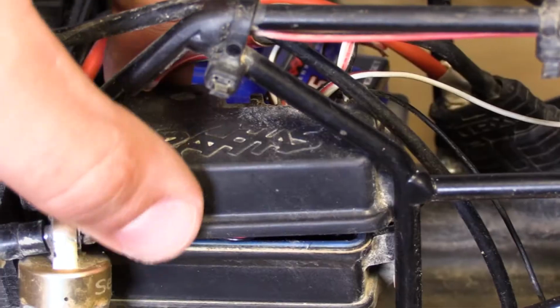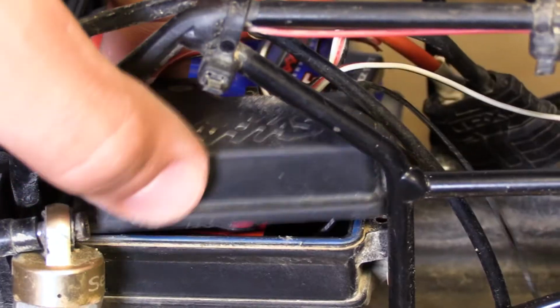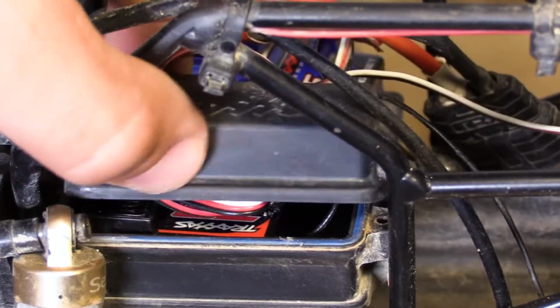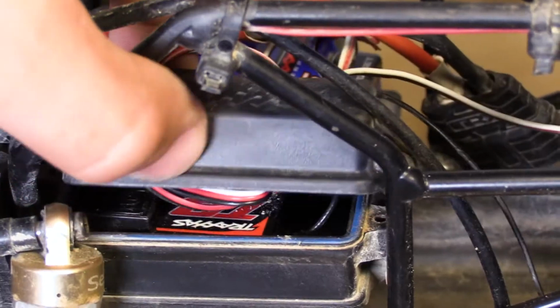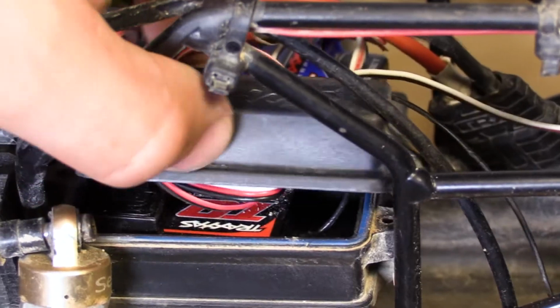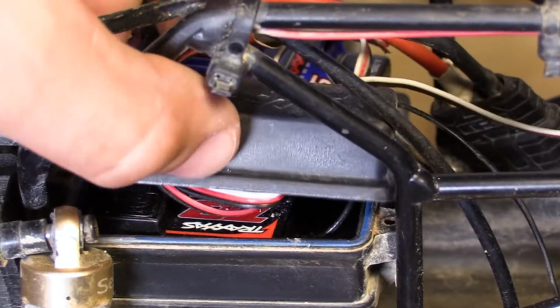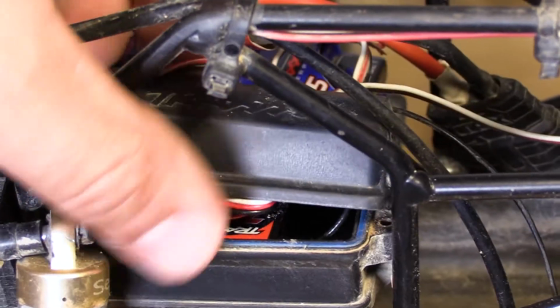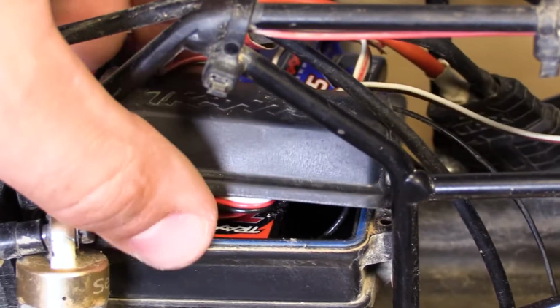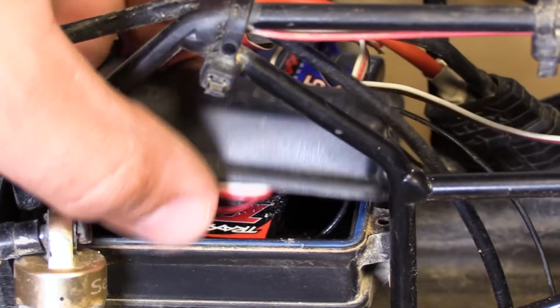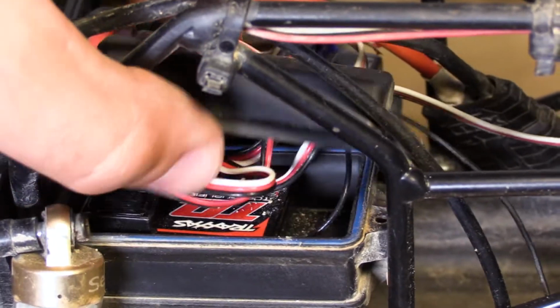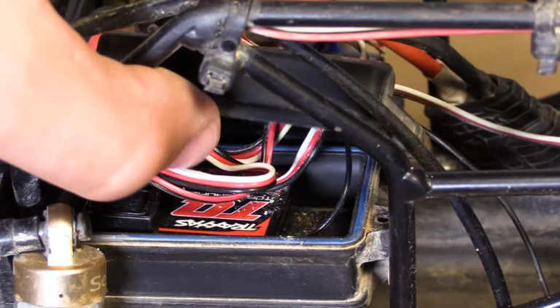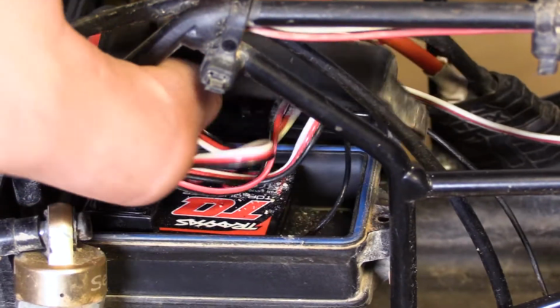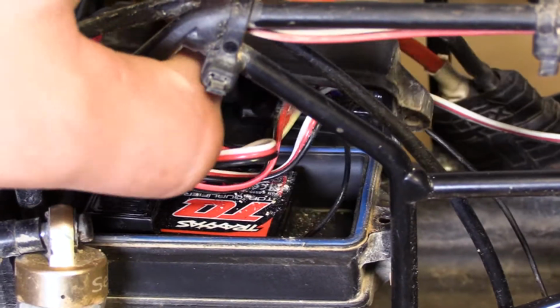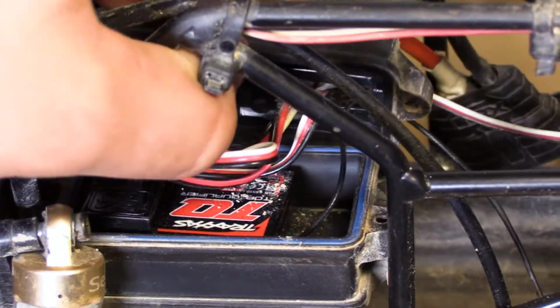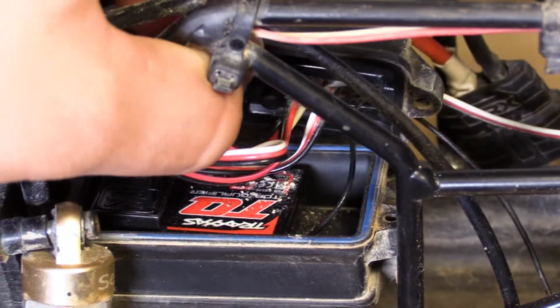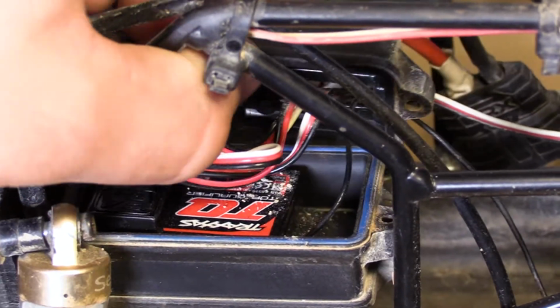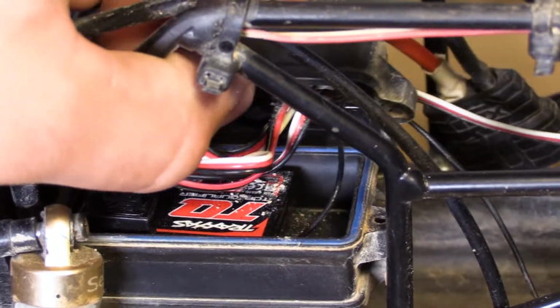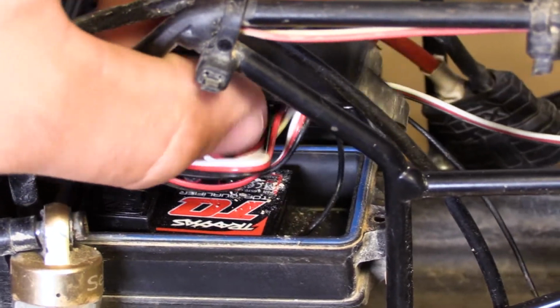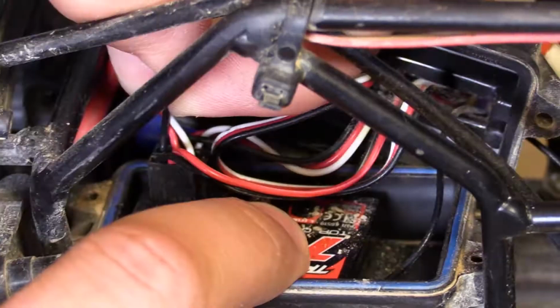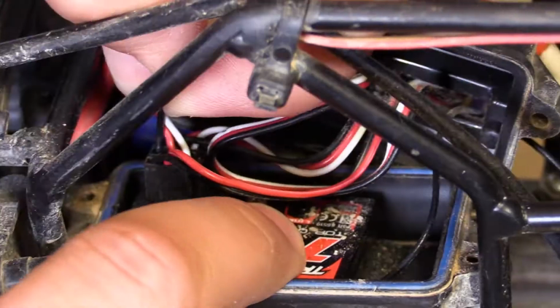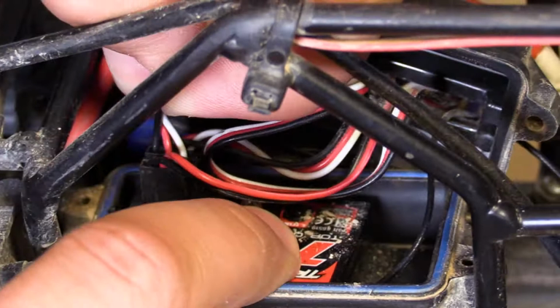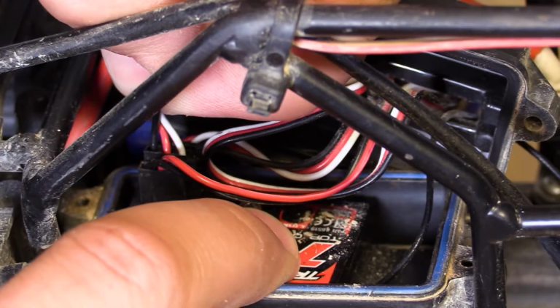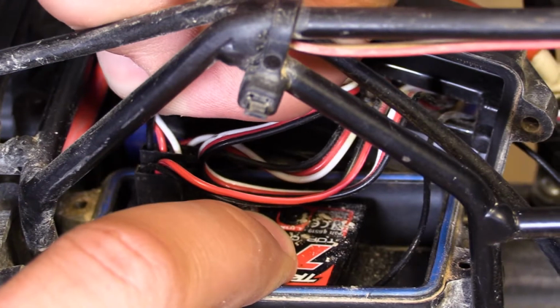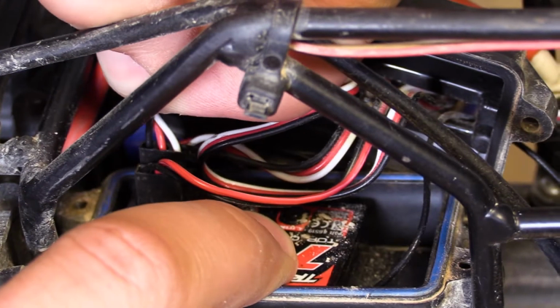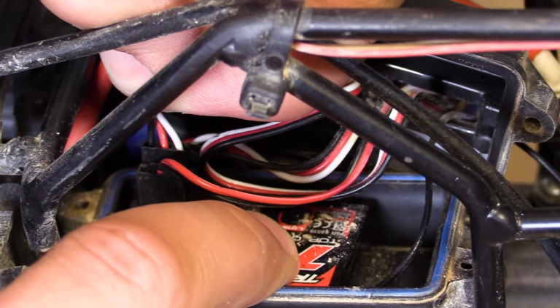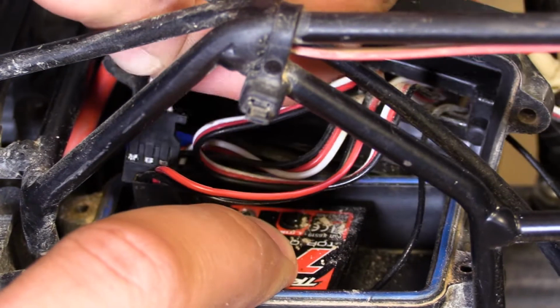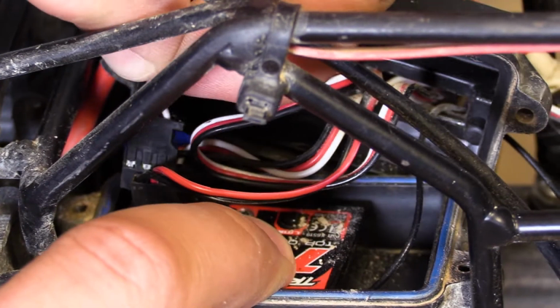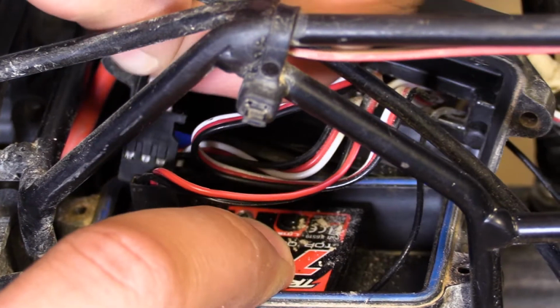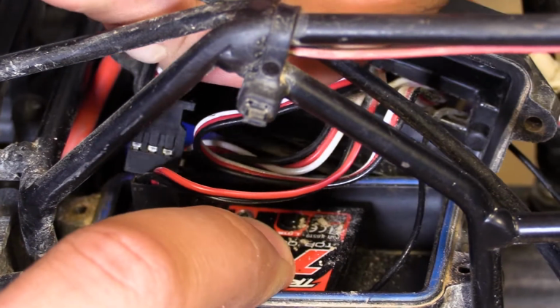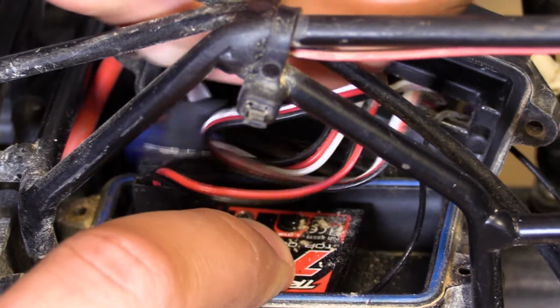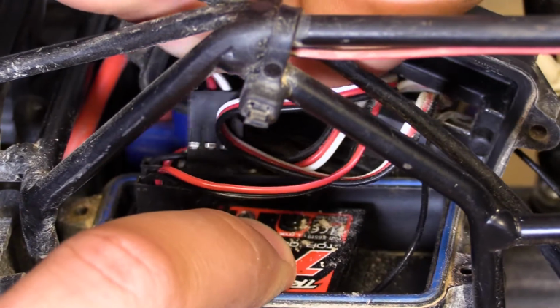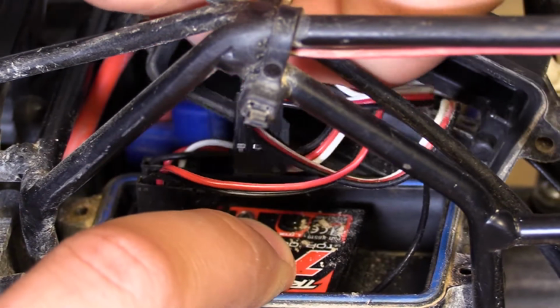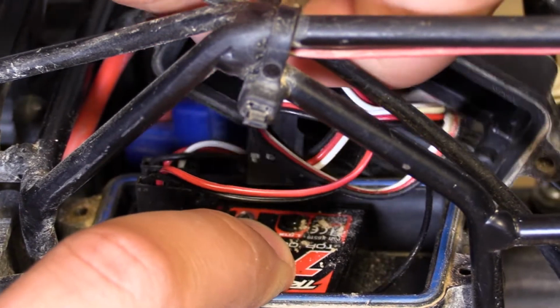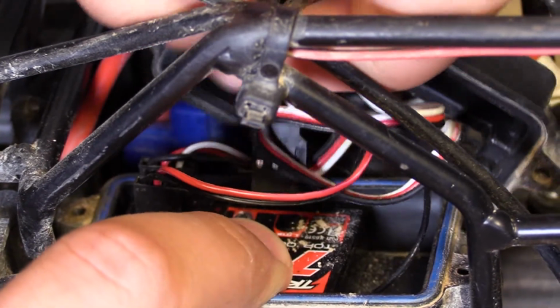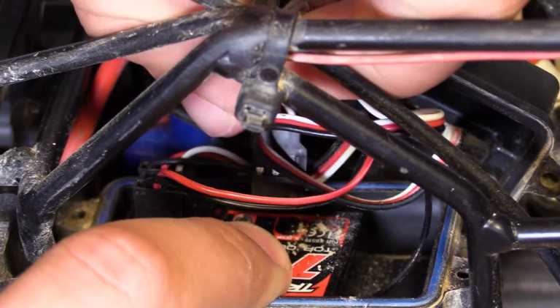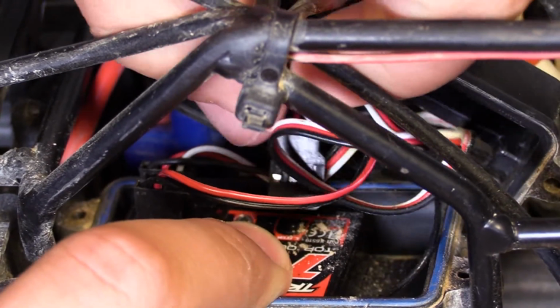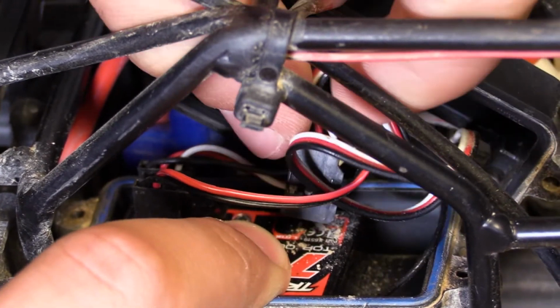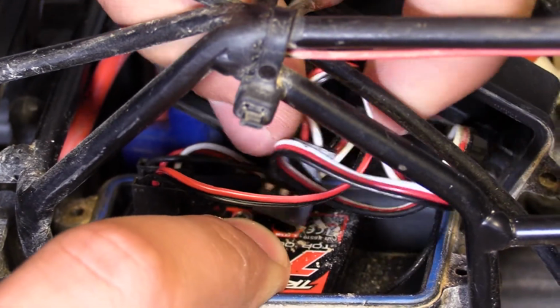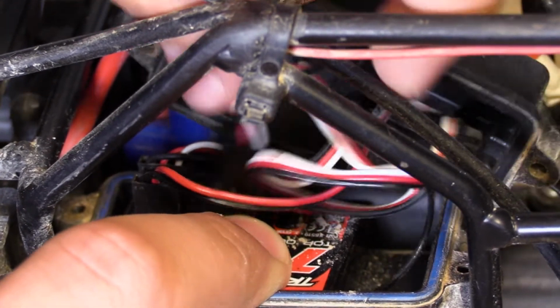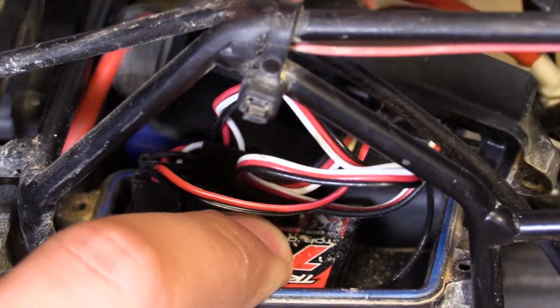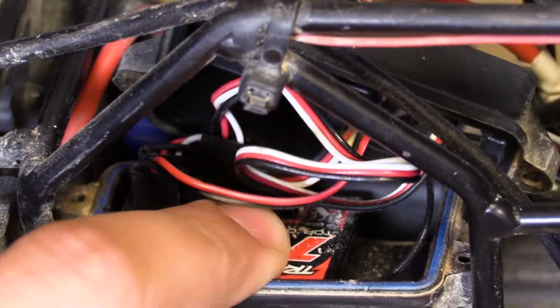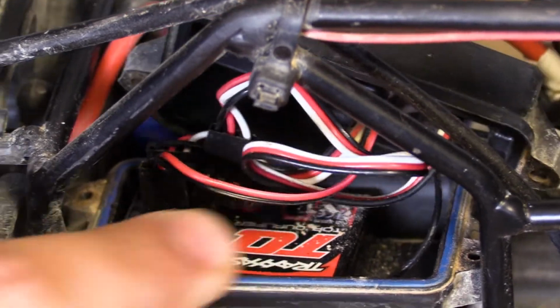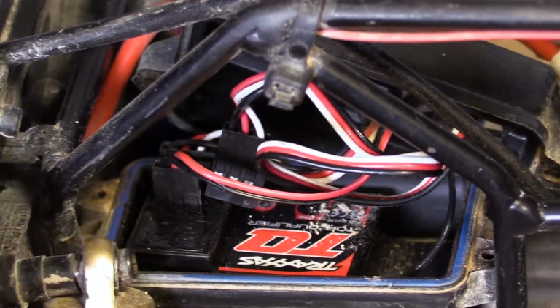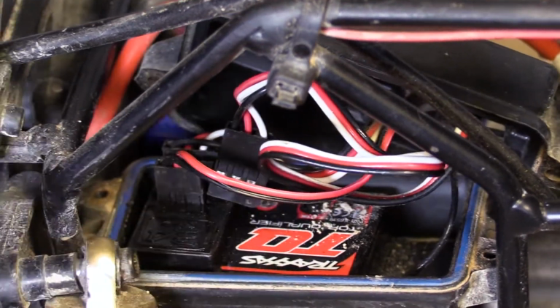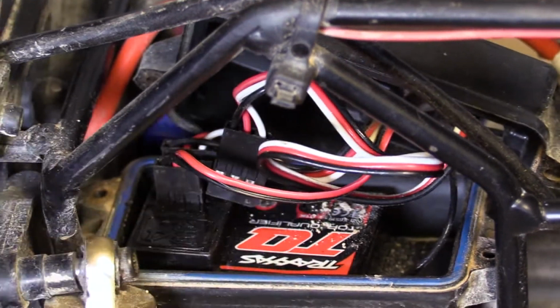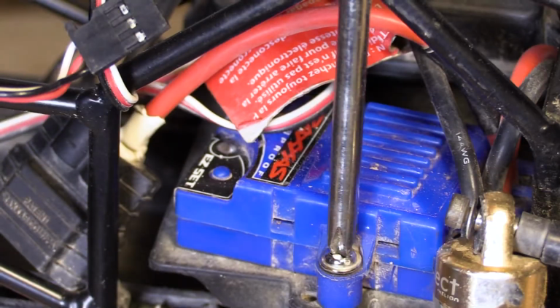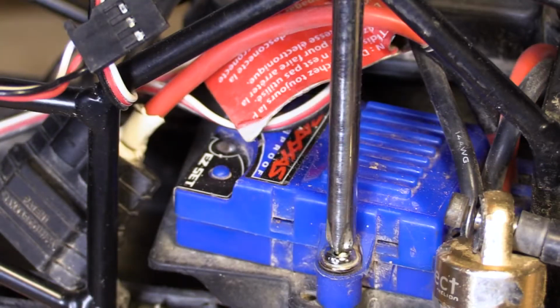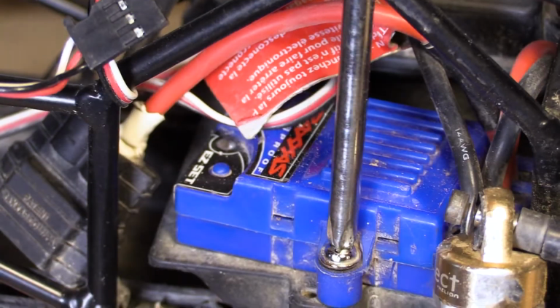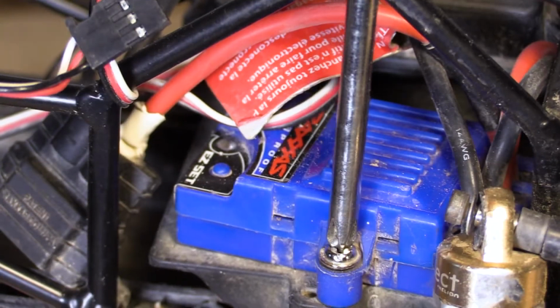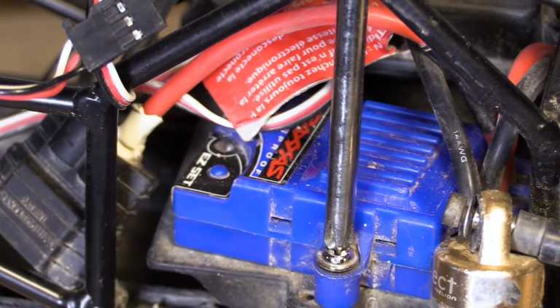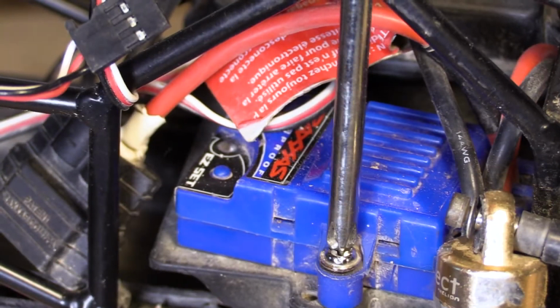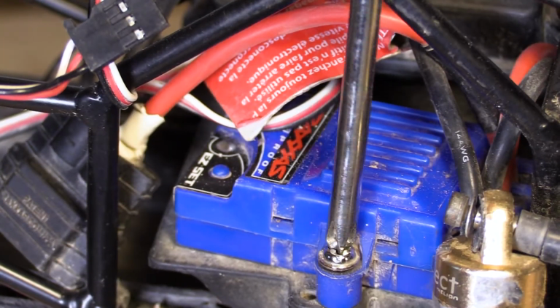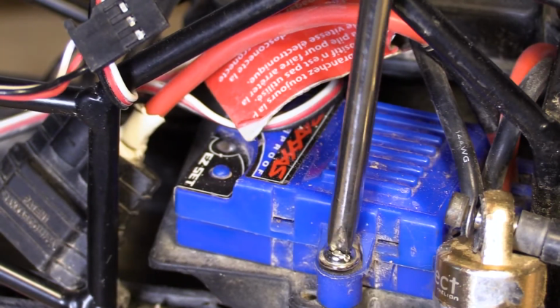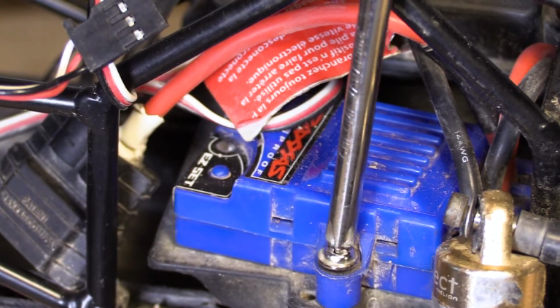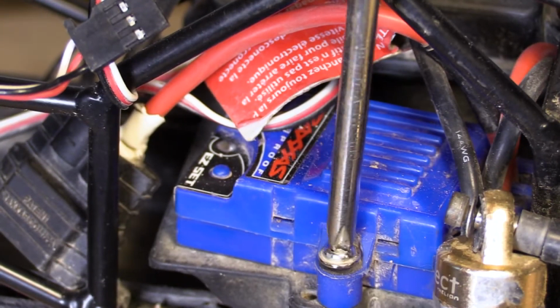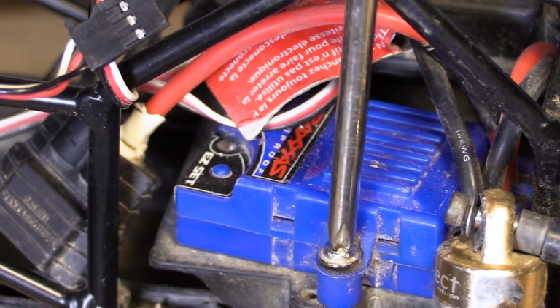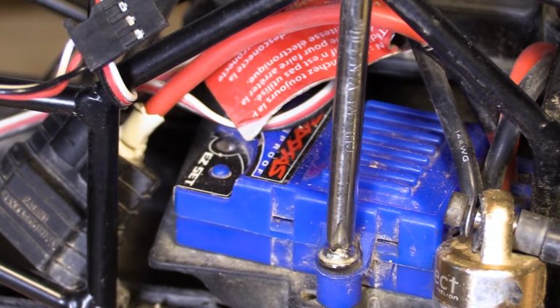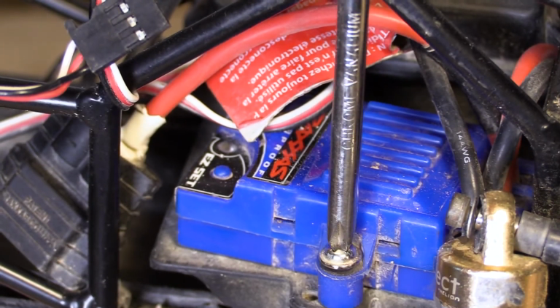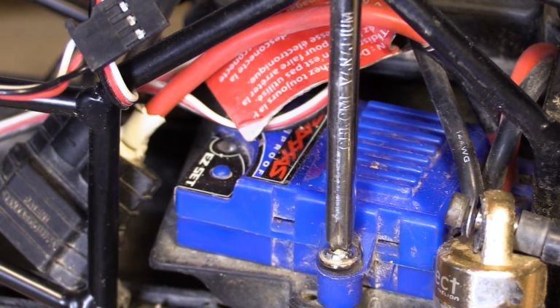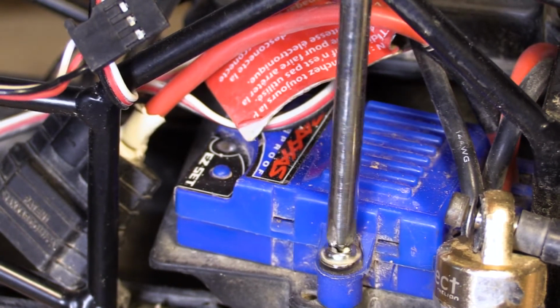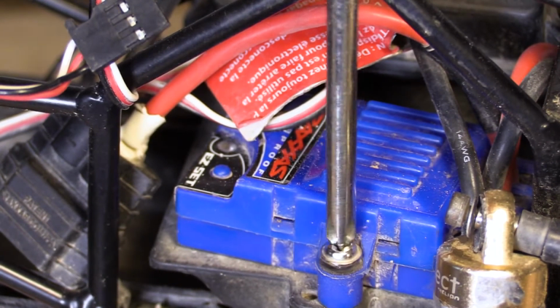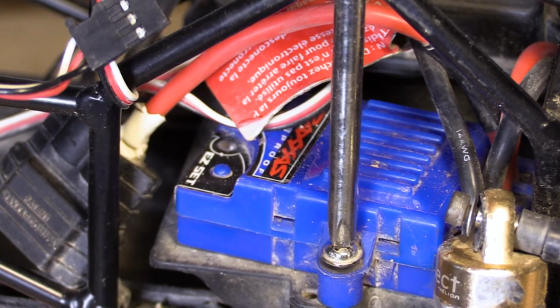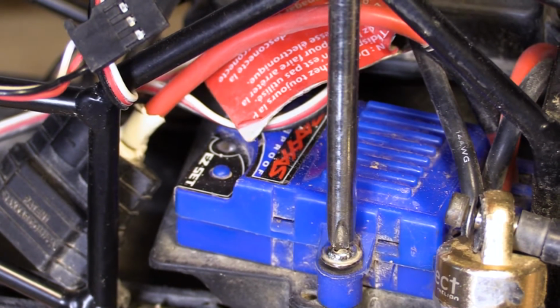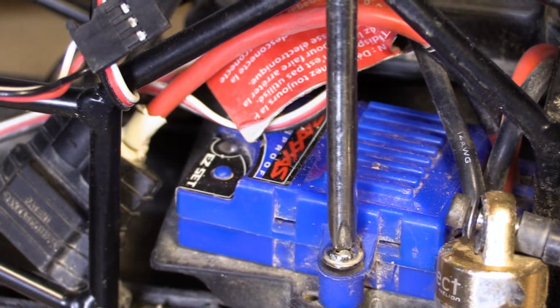Locate the ESC plug and disconnect it. Remove the ESC from the vehicle.